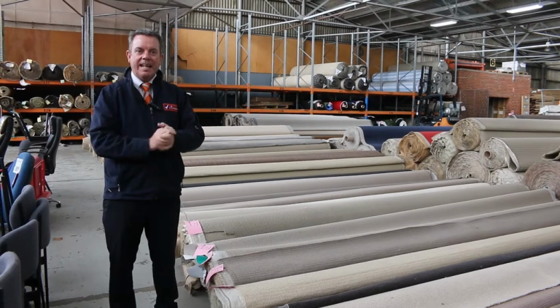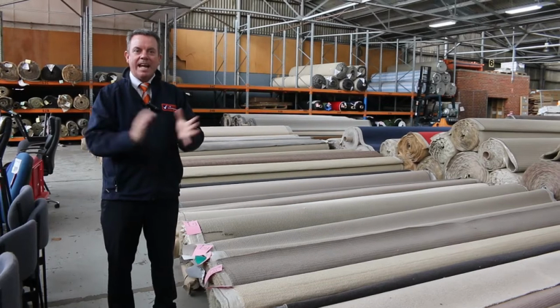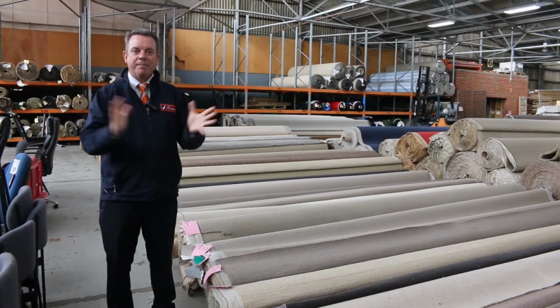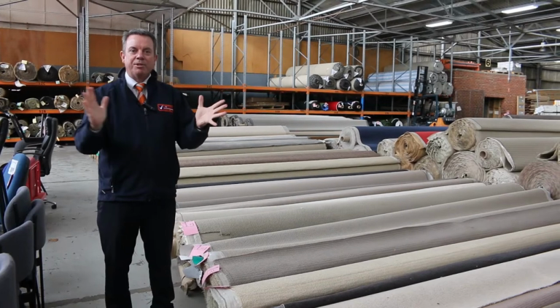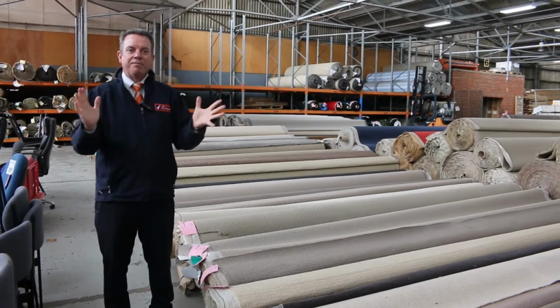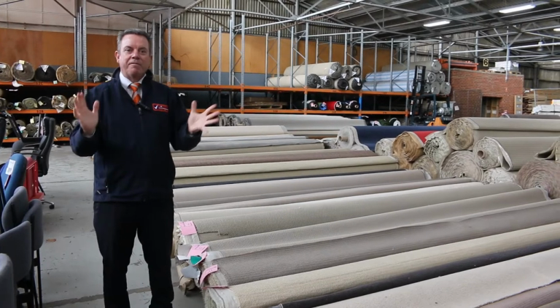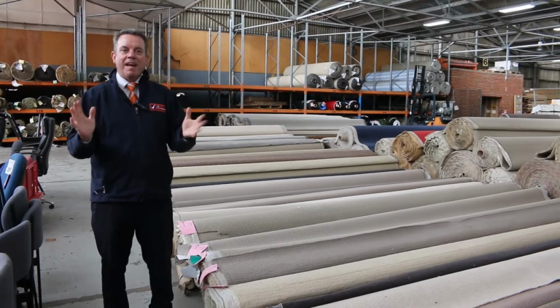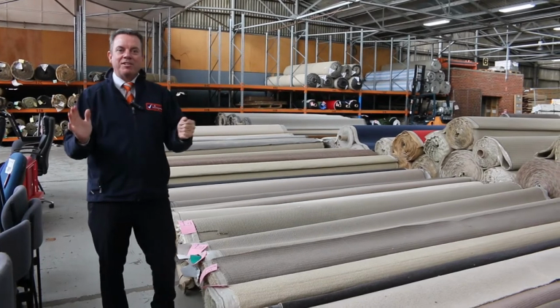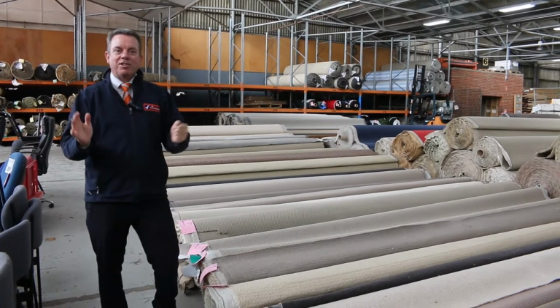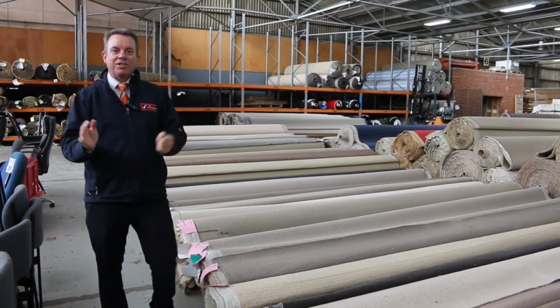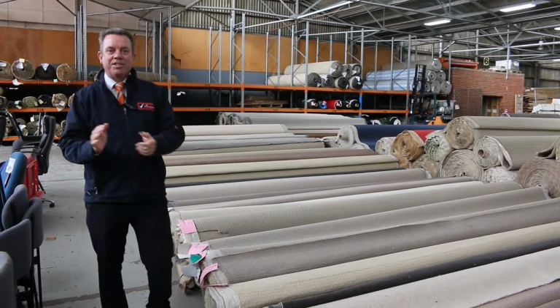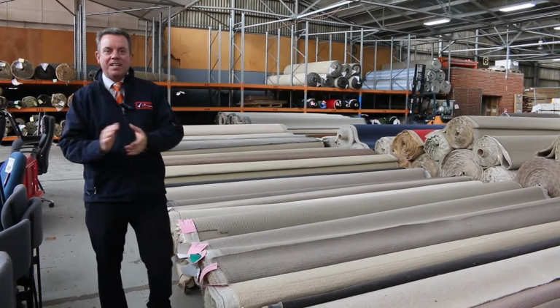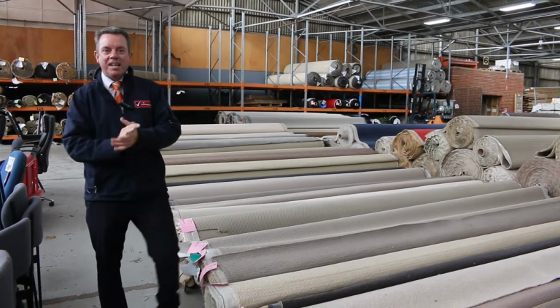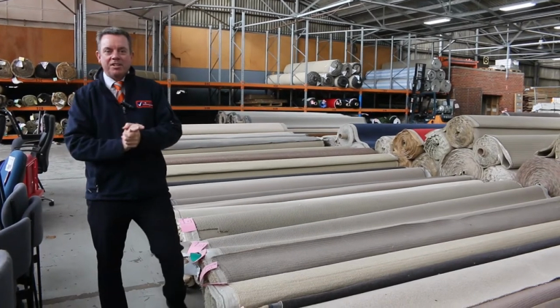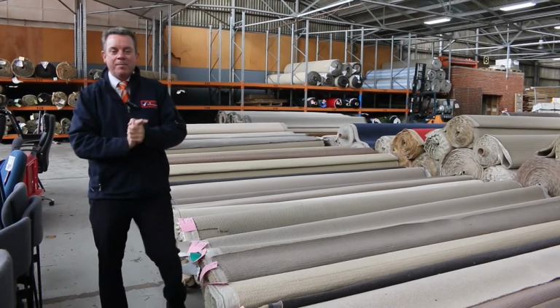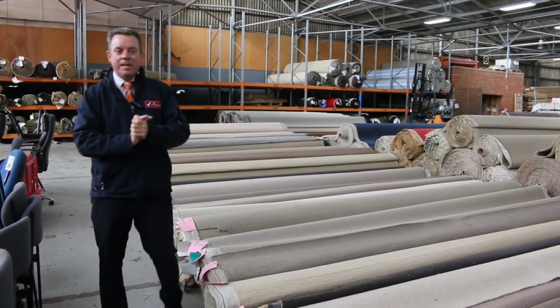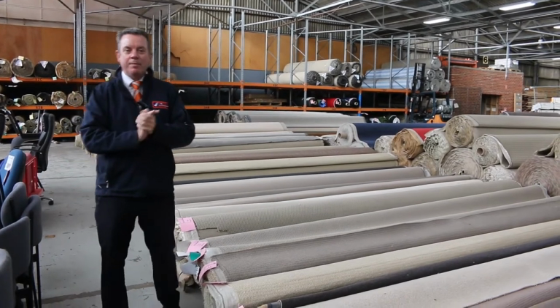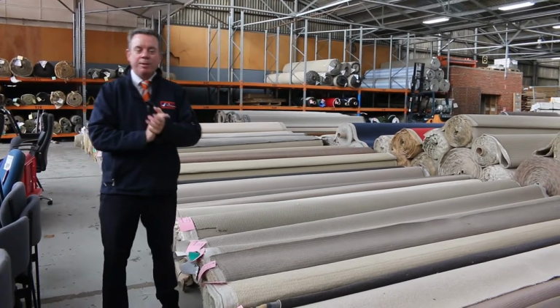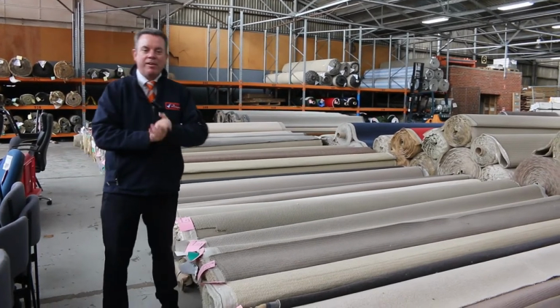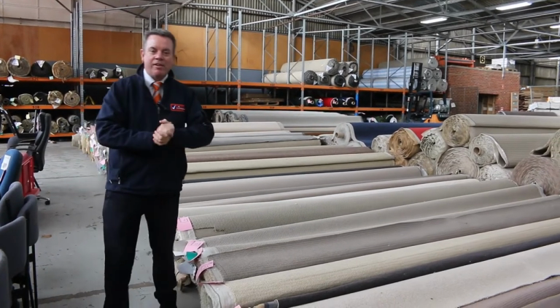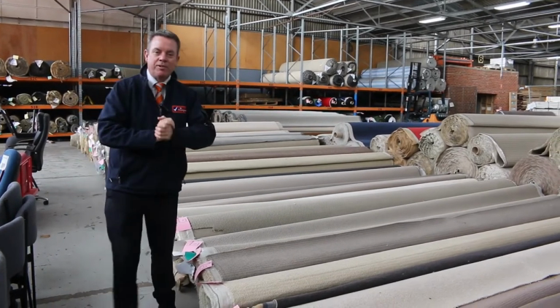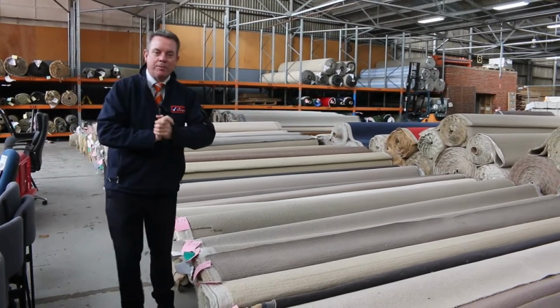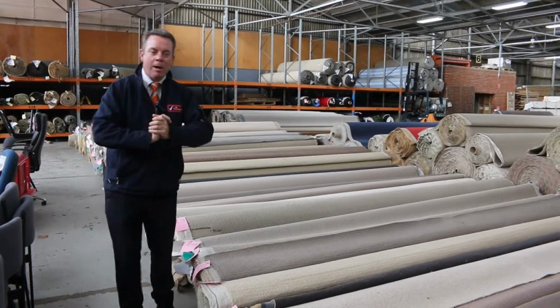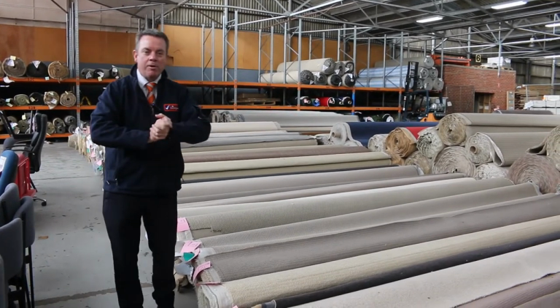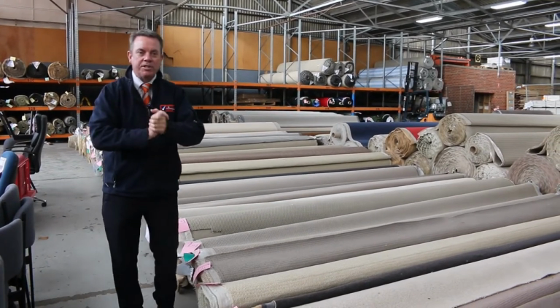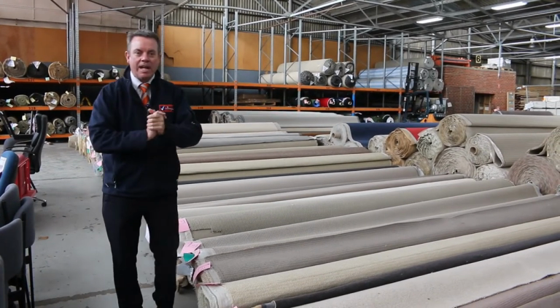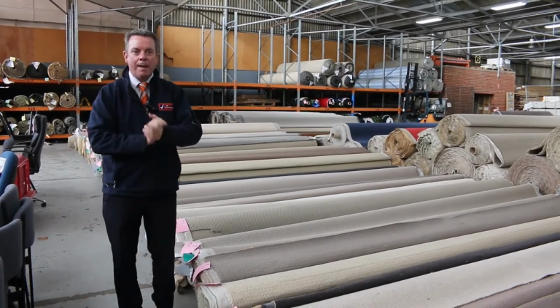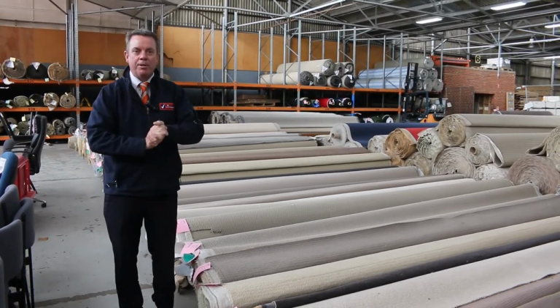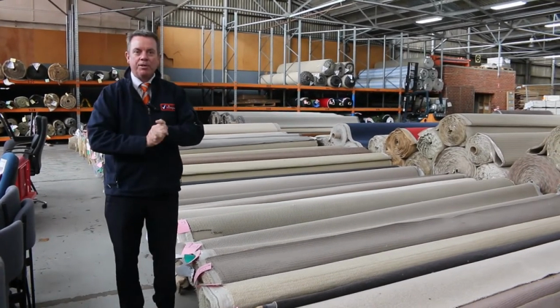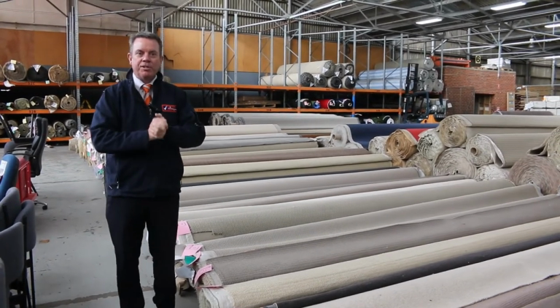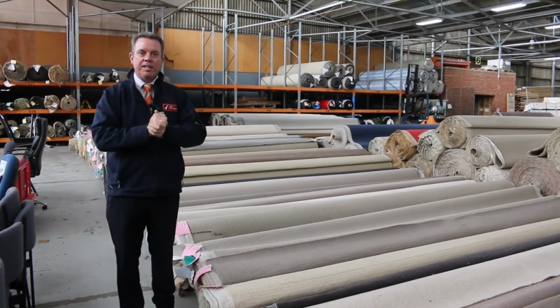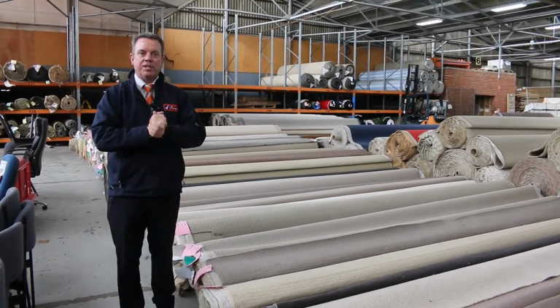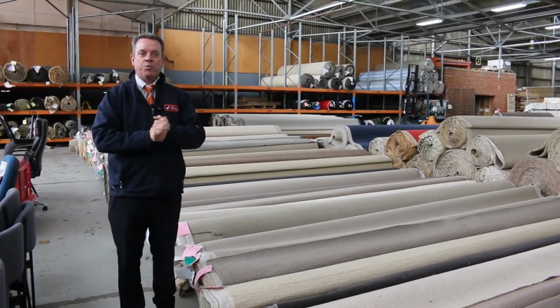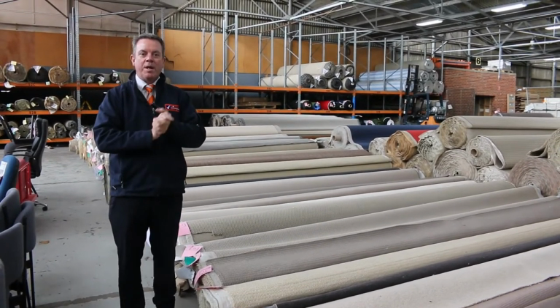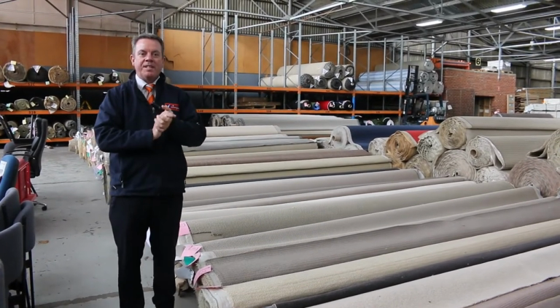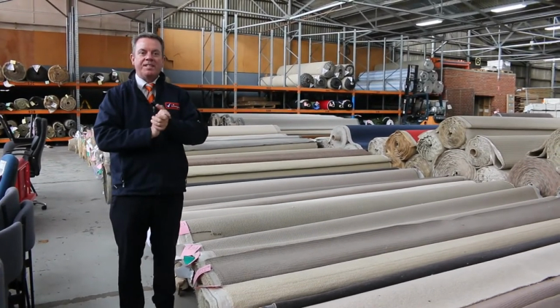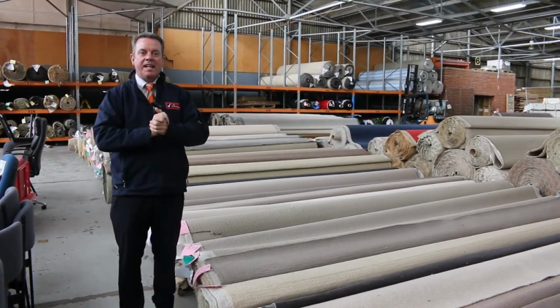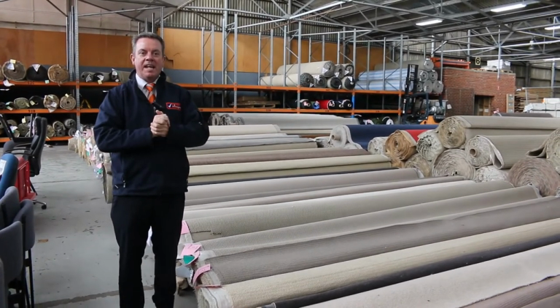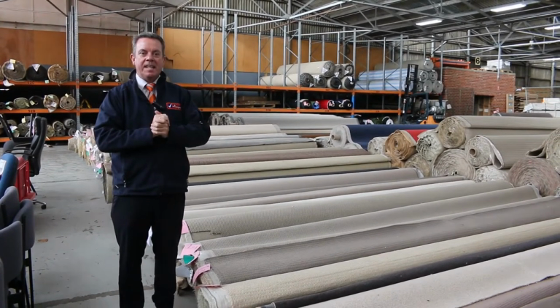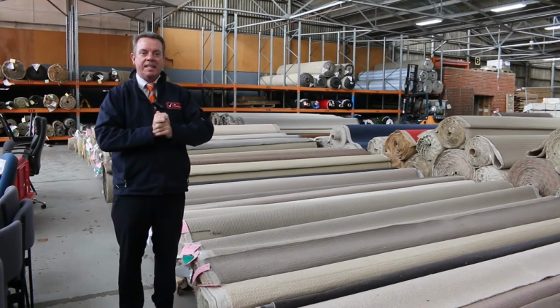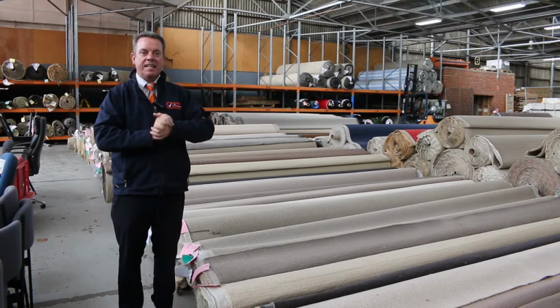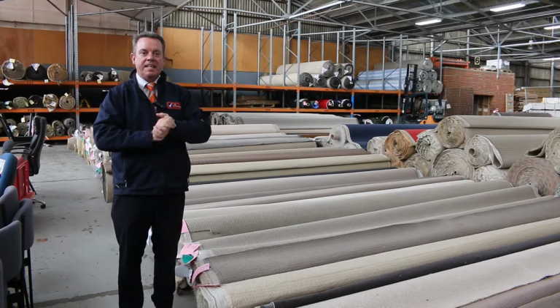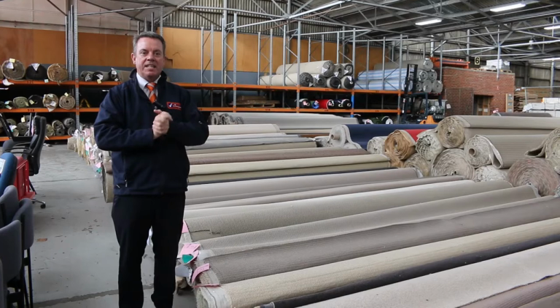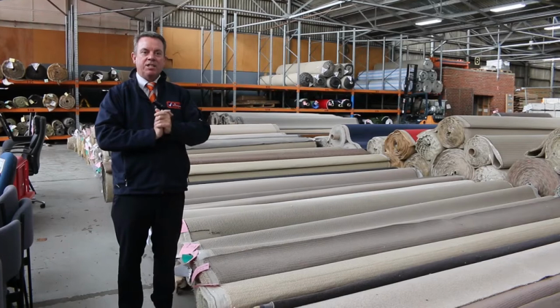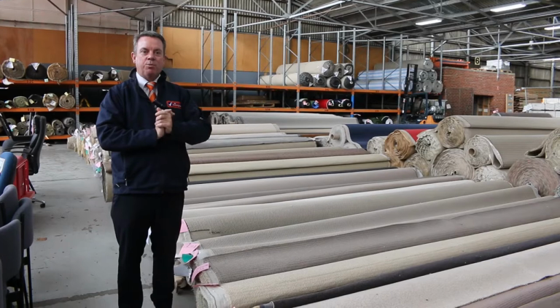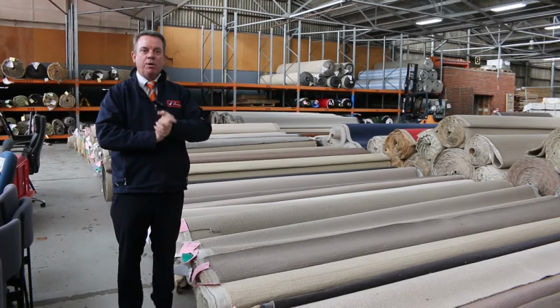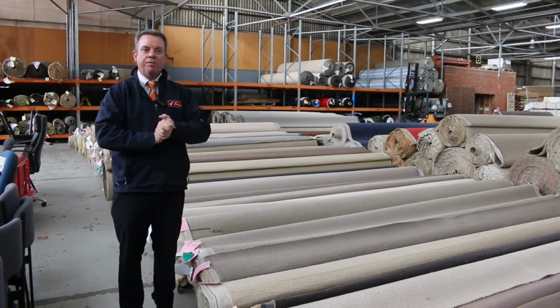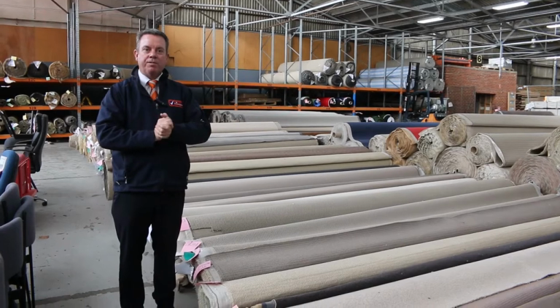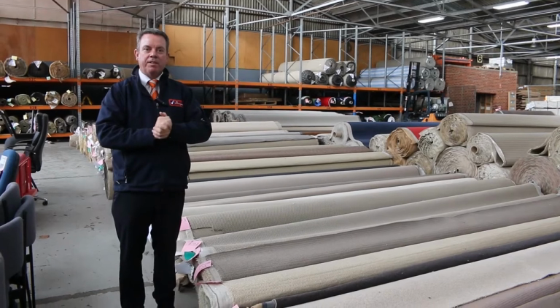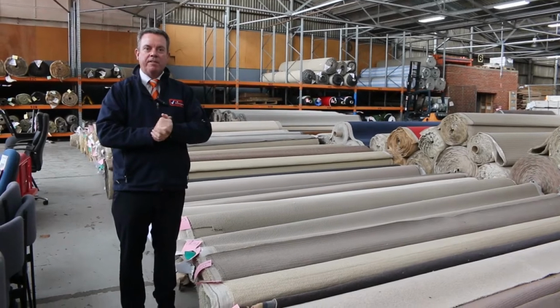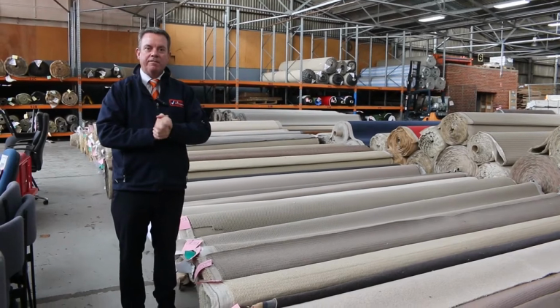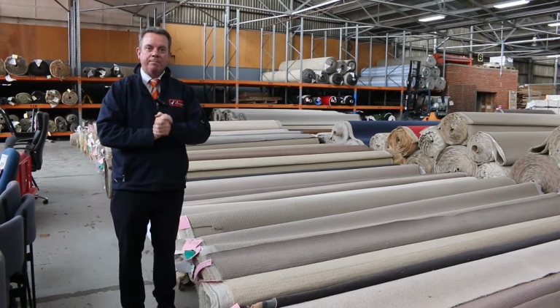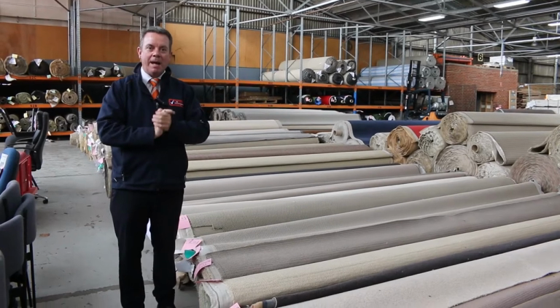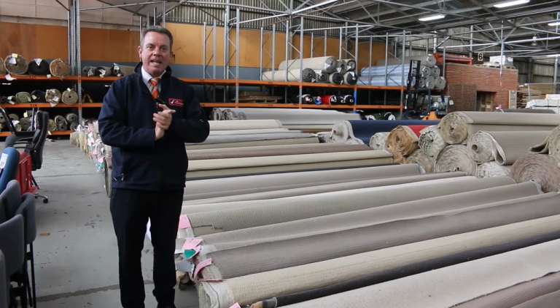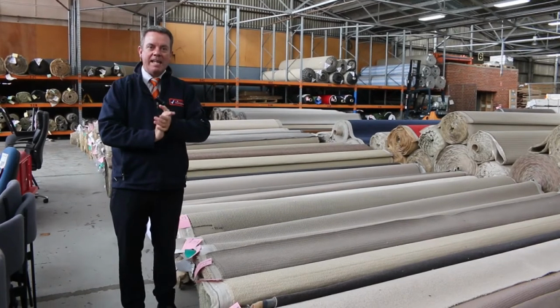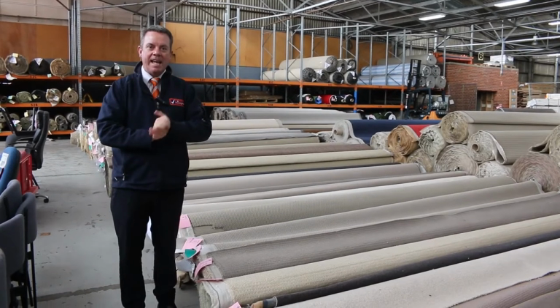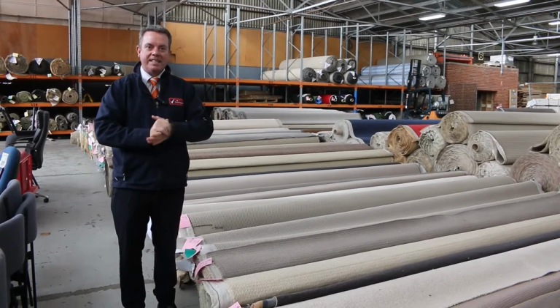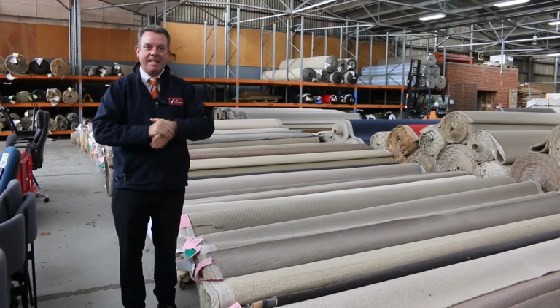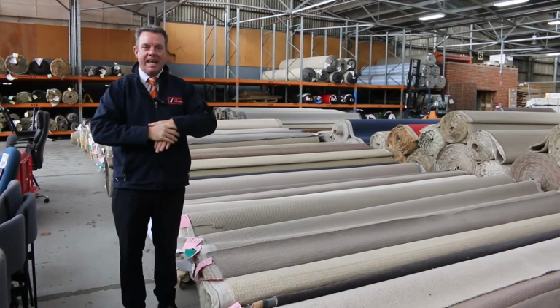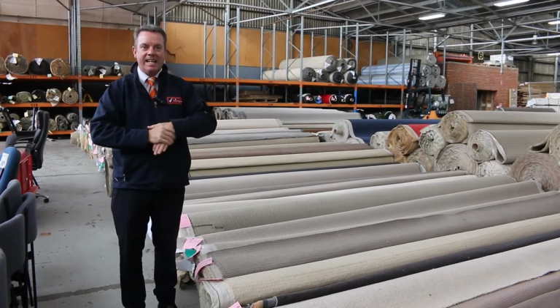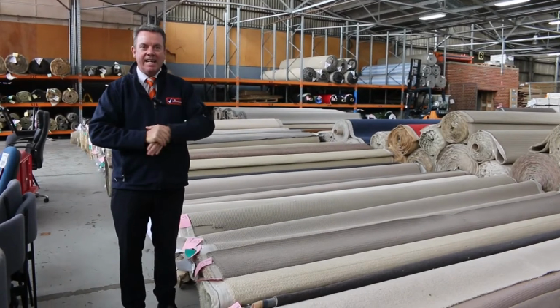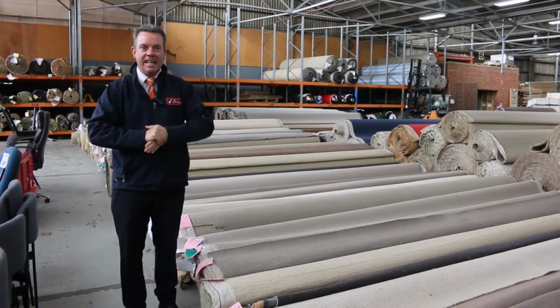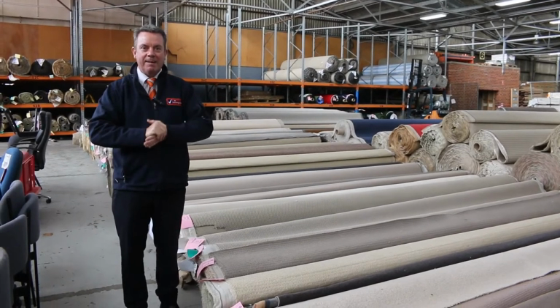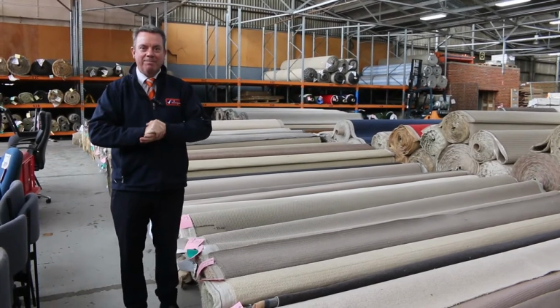G'day, I'm John from Vowles Auction Sales. I'm here to preview tomorrow's carpet auction — it's Wednesday the 12th of May at 10am.